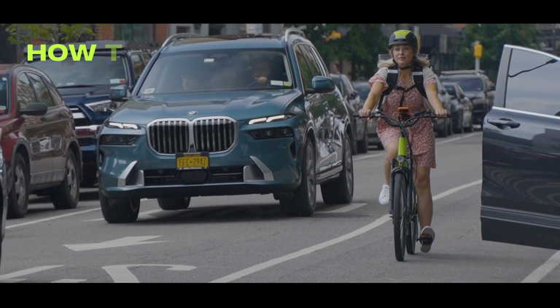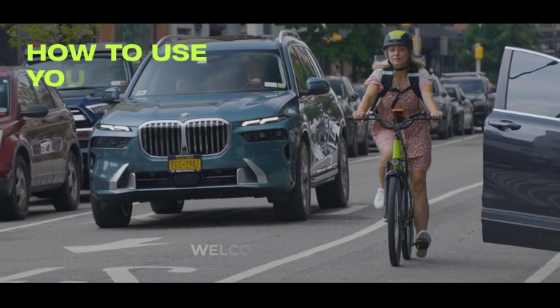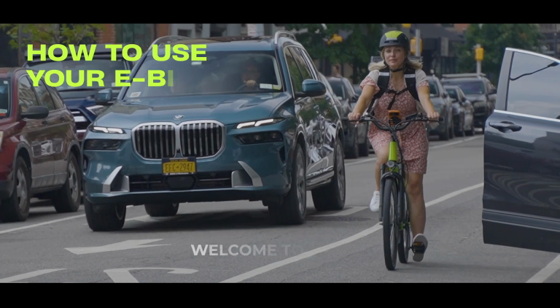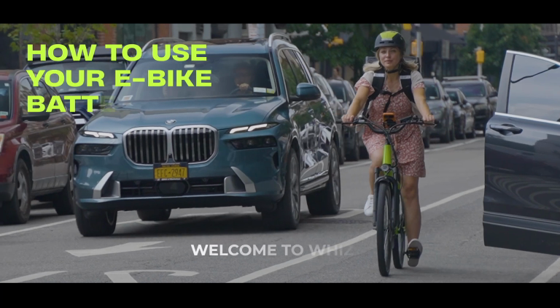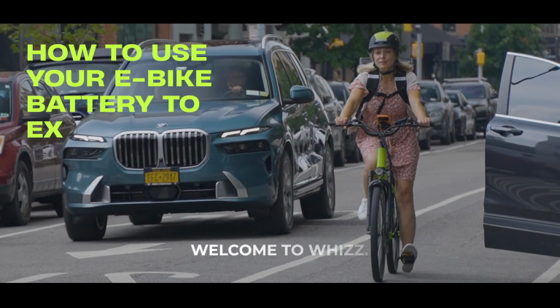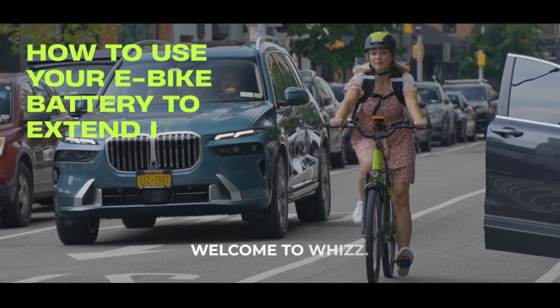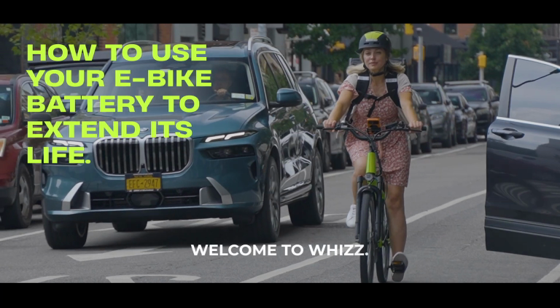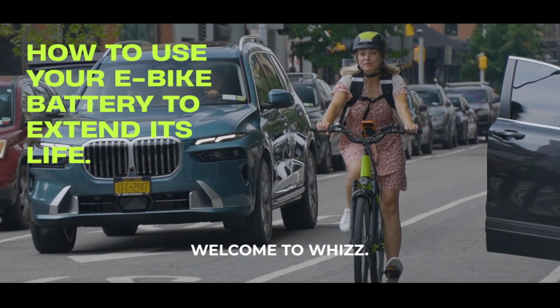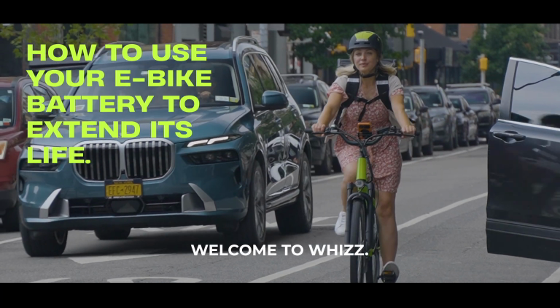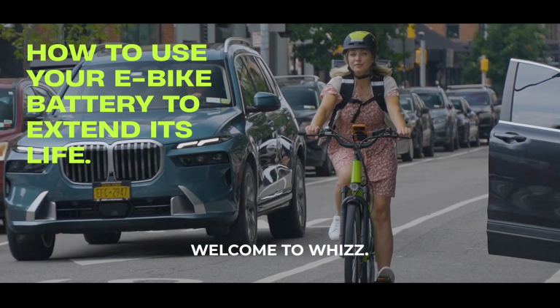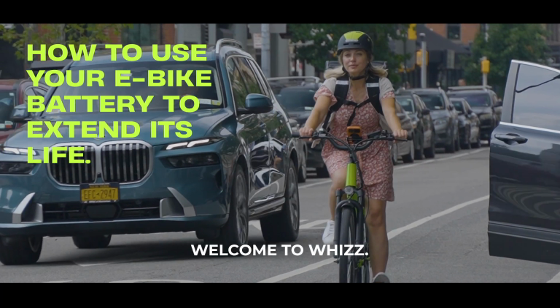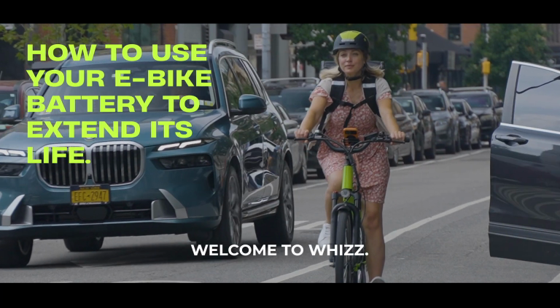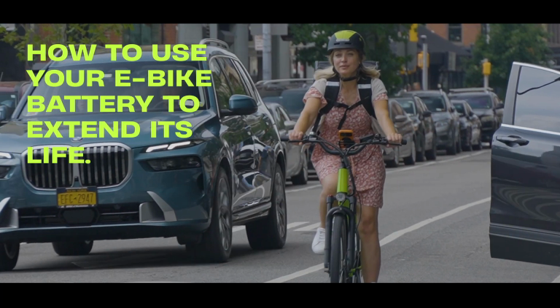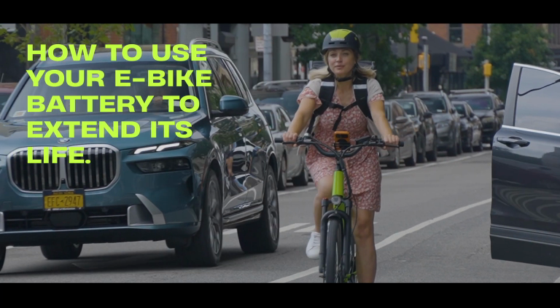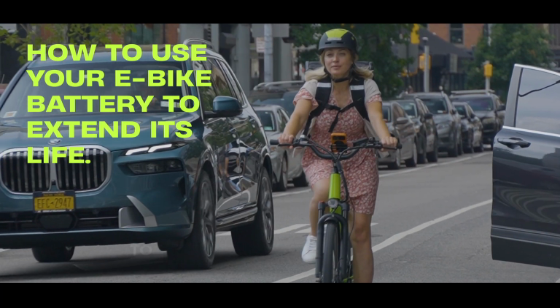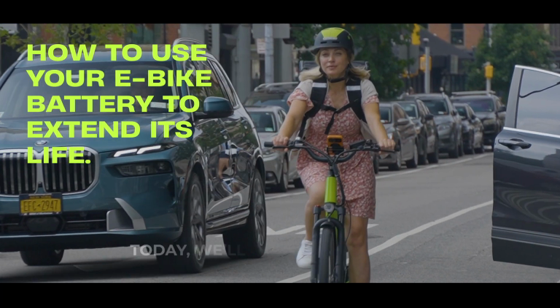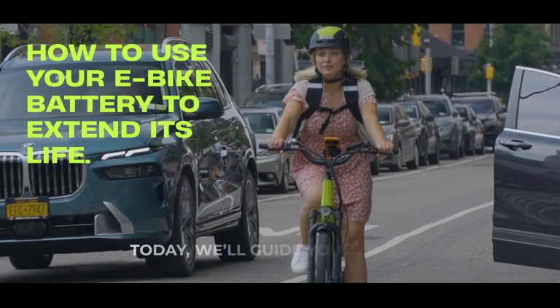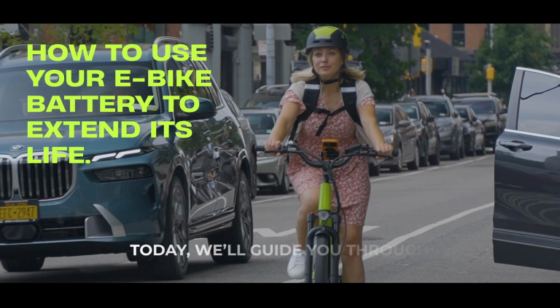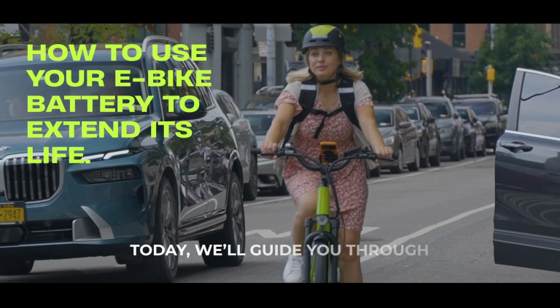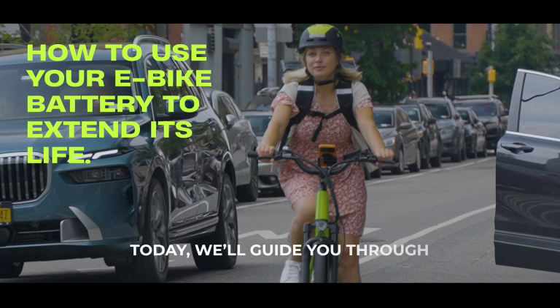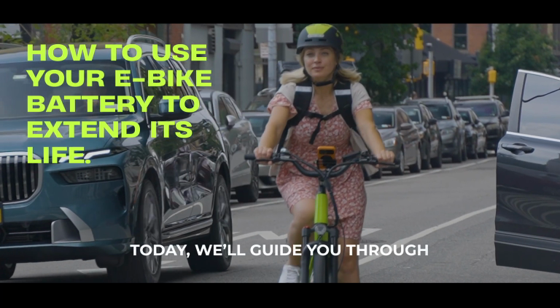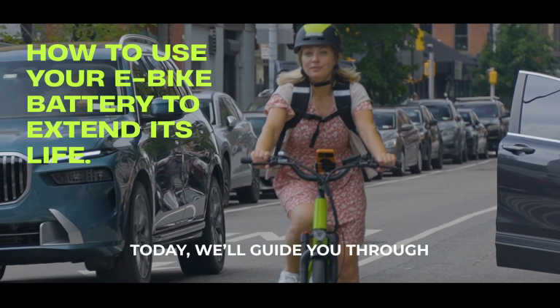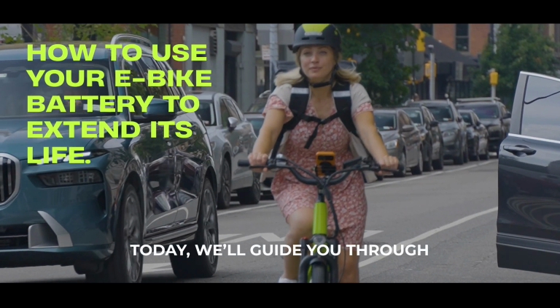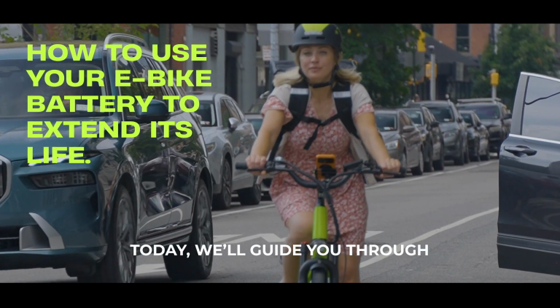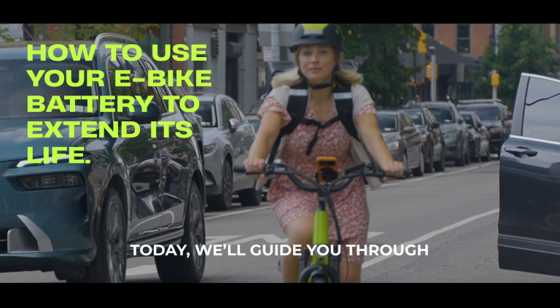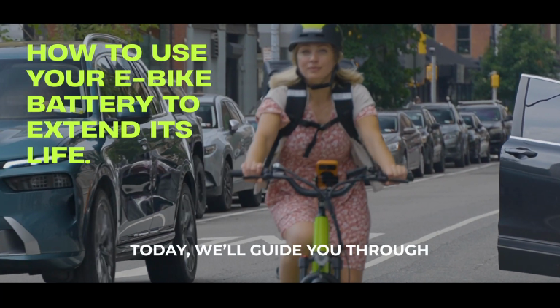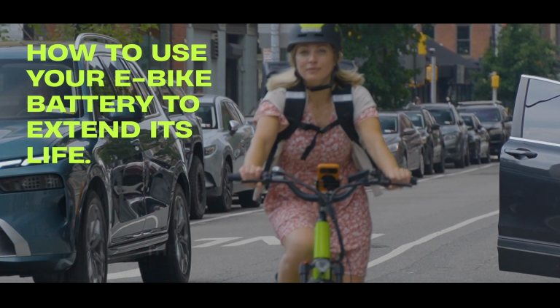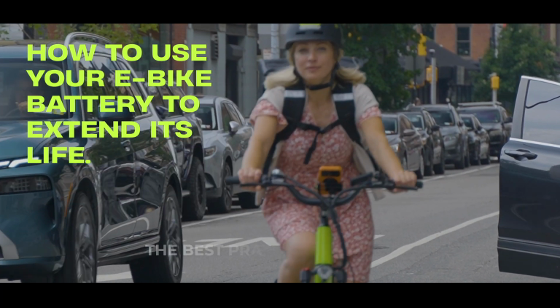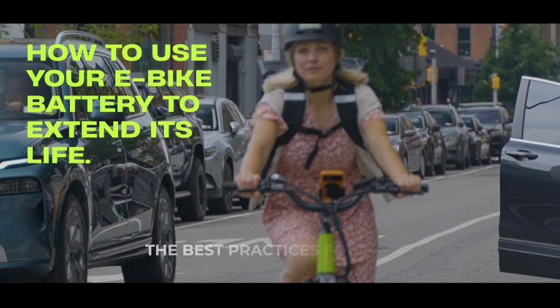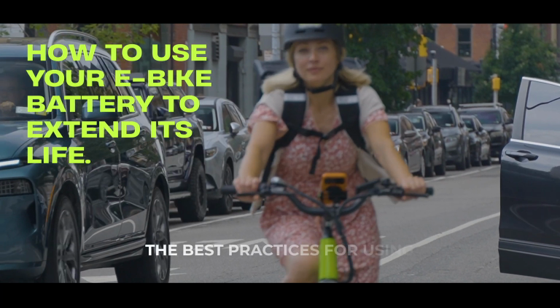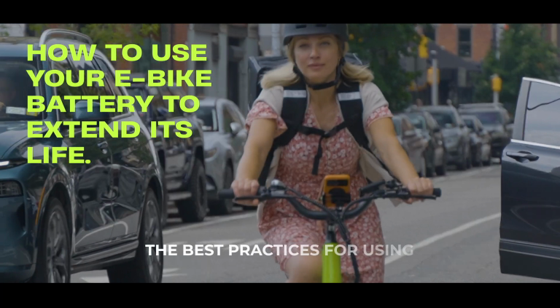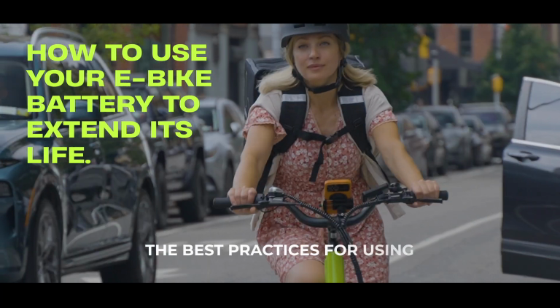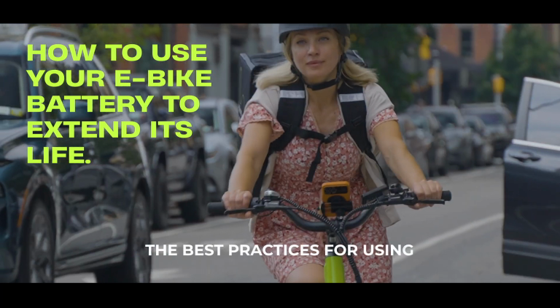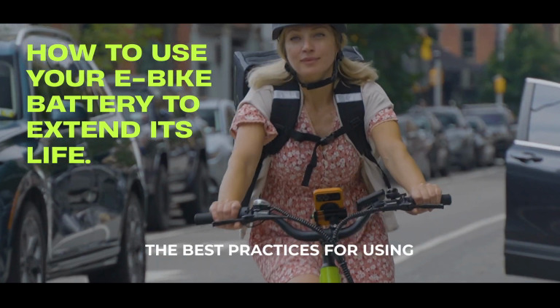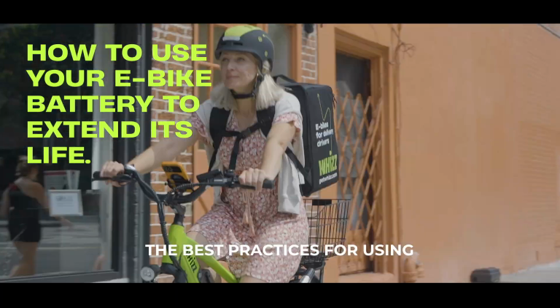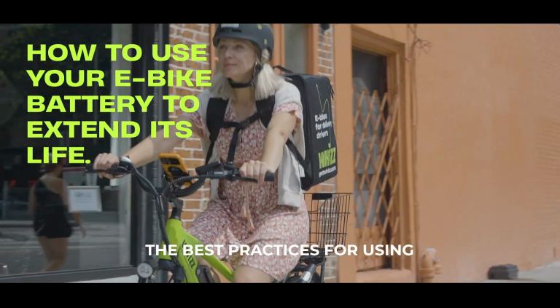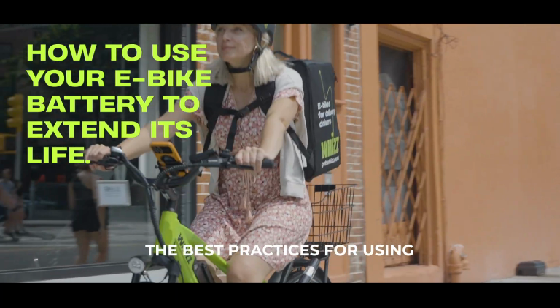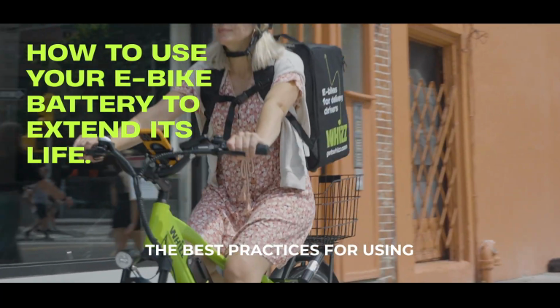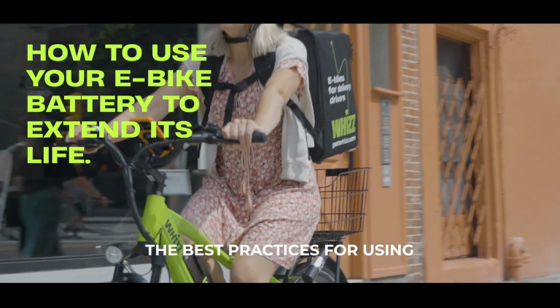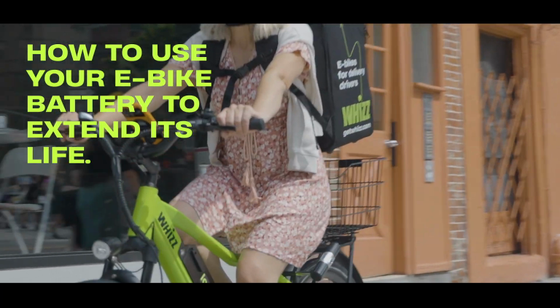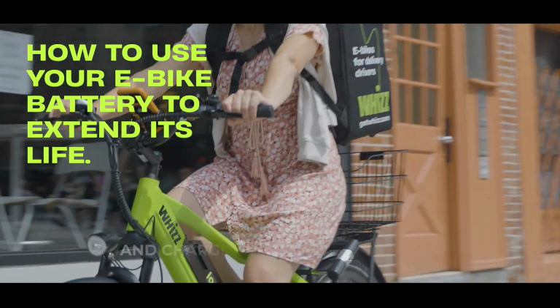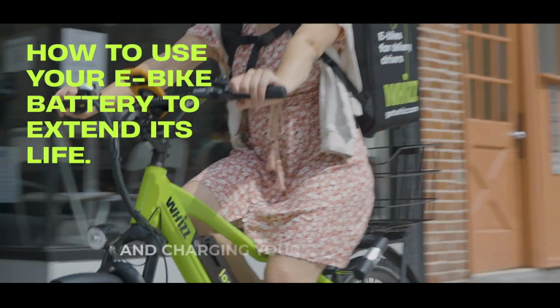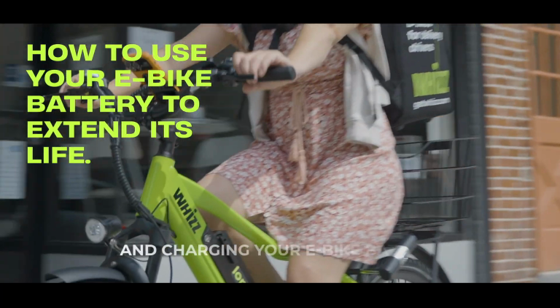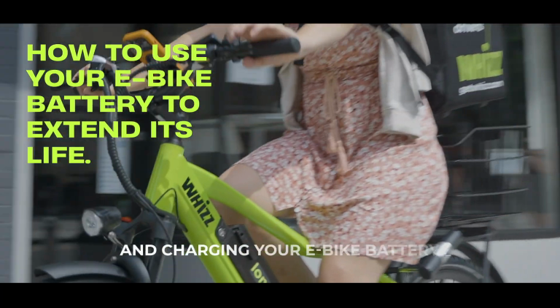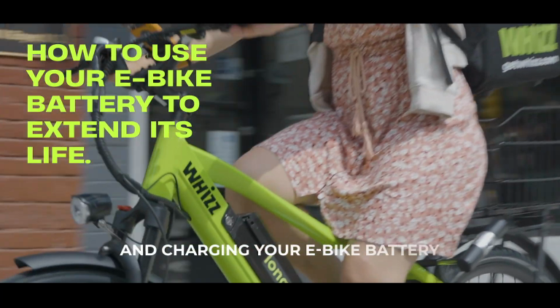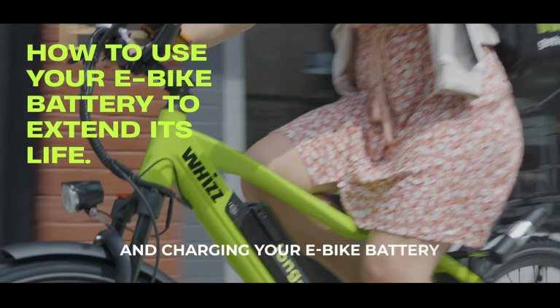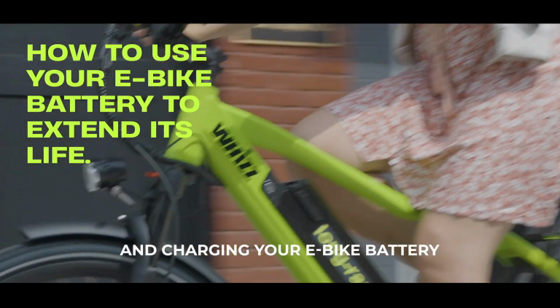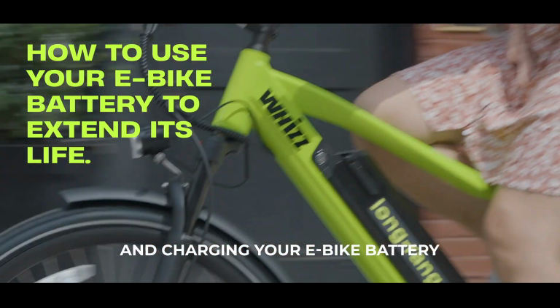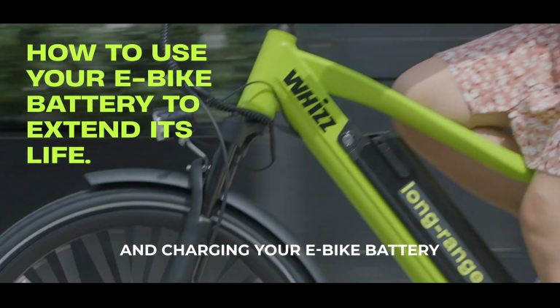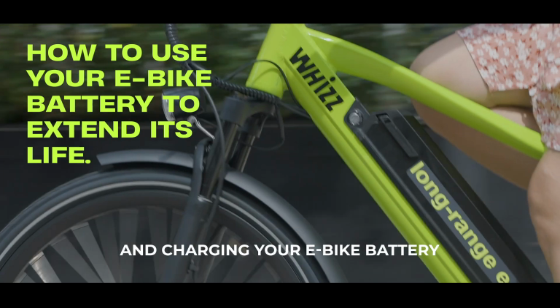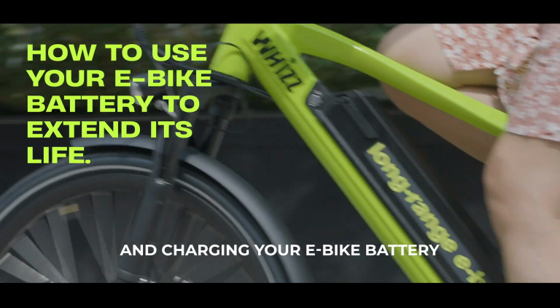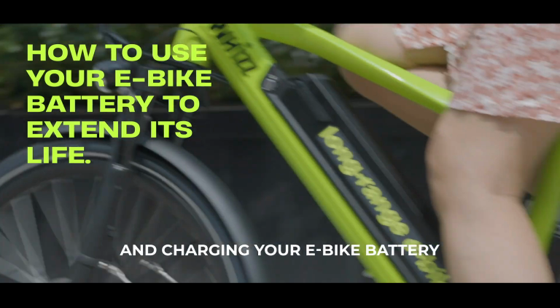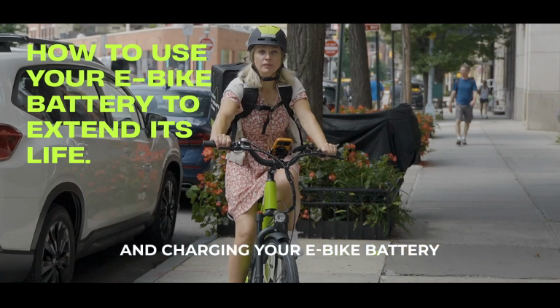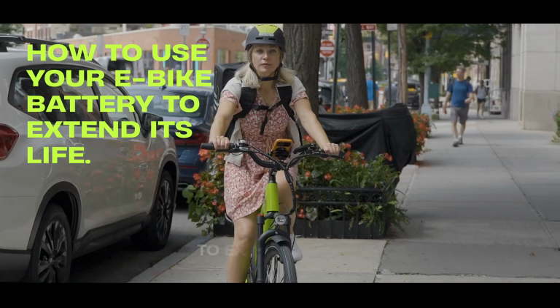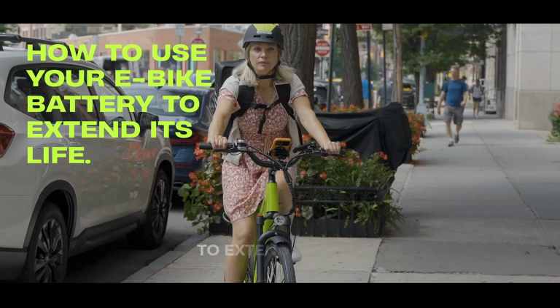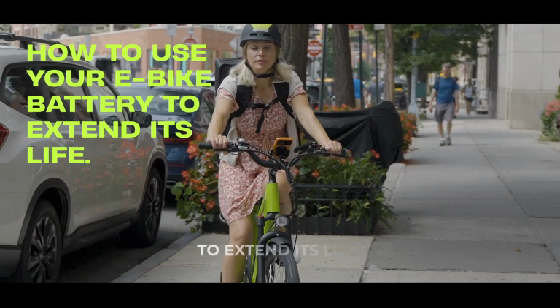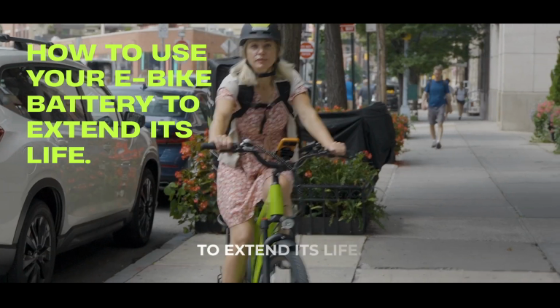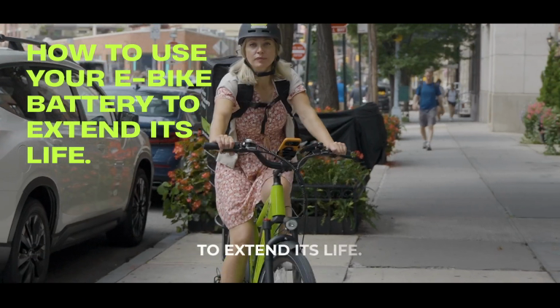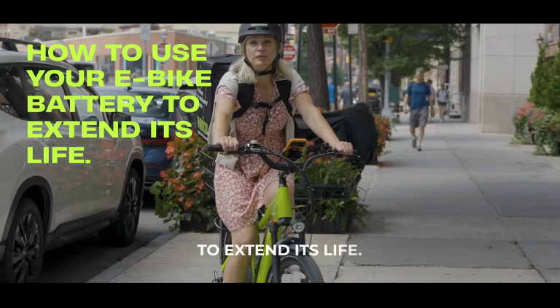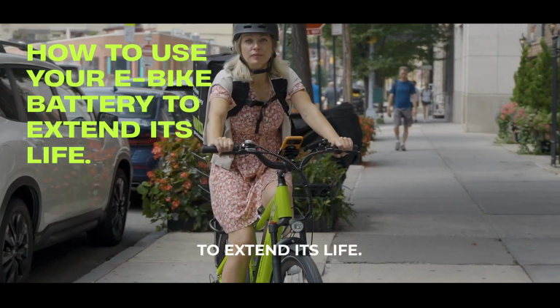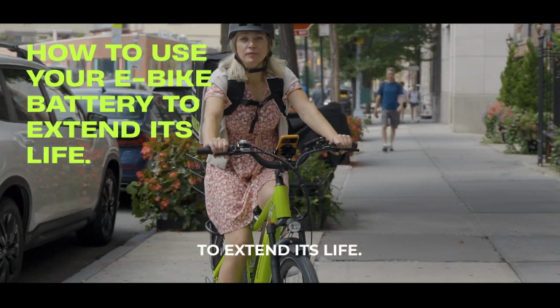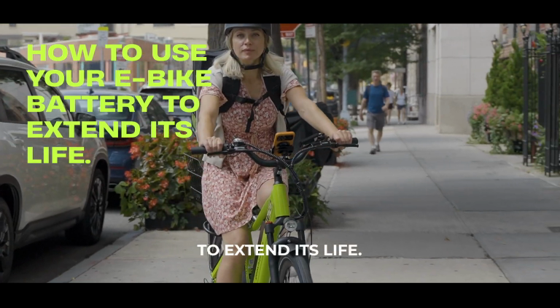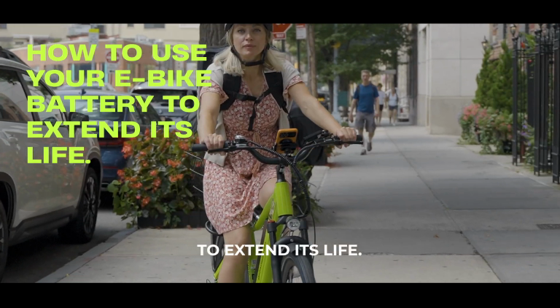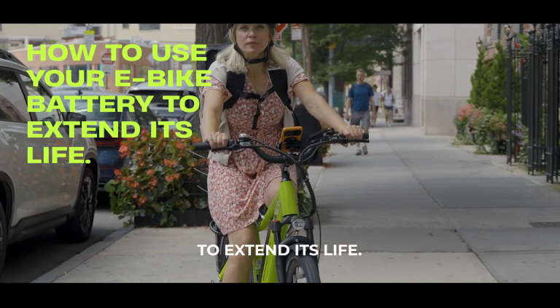Welcome to Wiz. Today, we'll guide you through the best practices for using and charging your e-bike battery to extend its life.